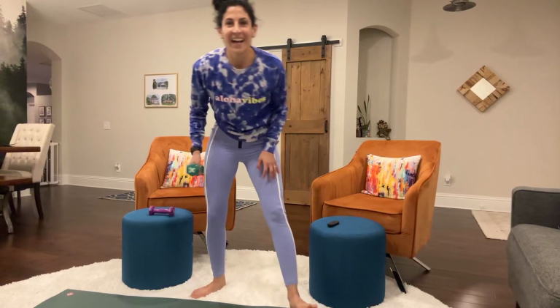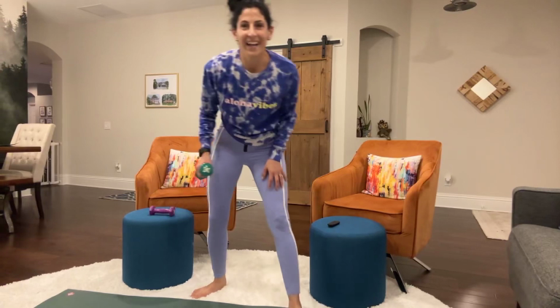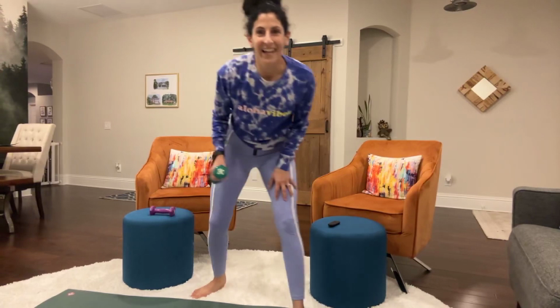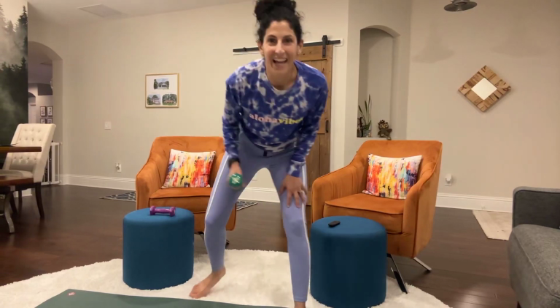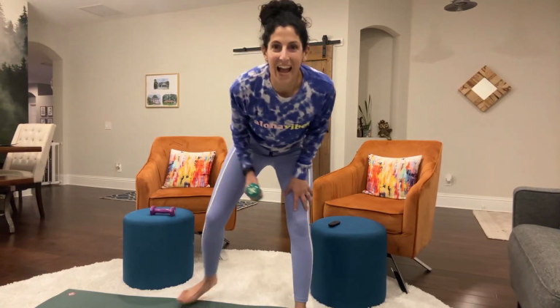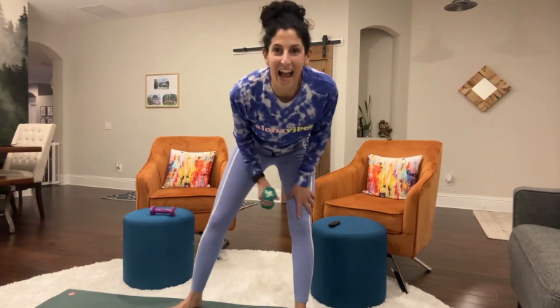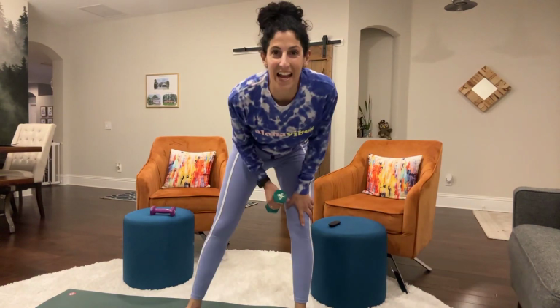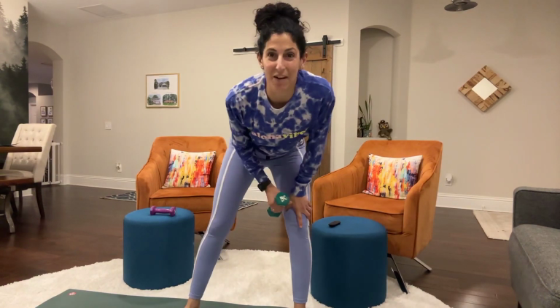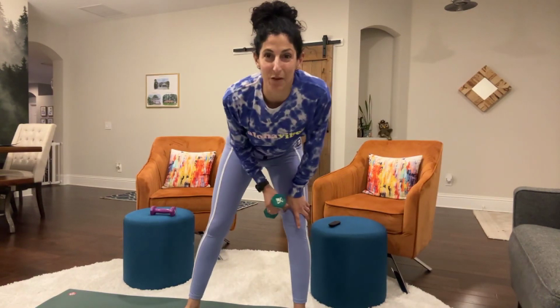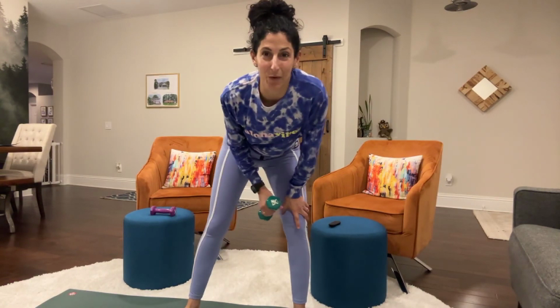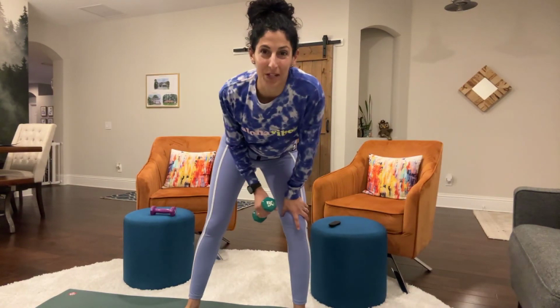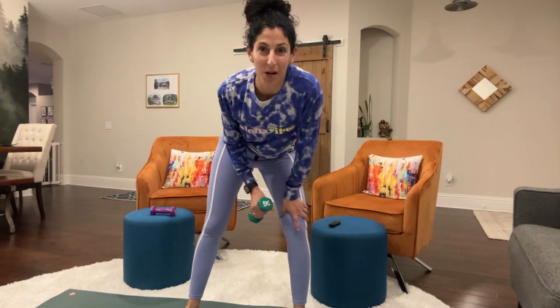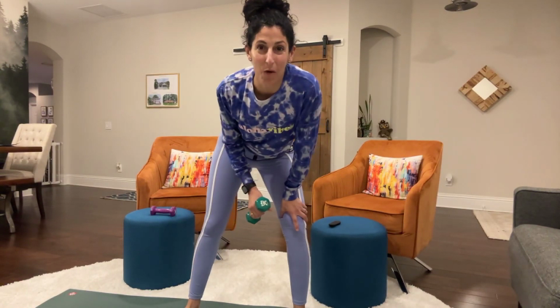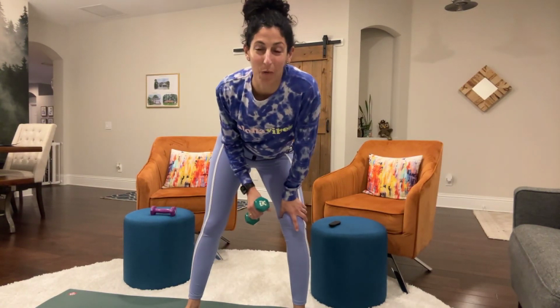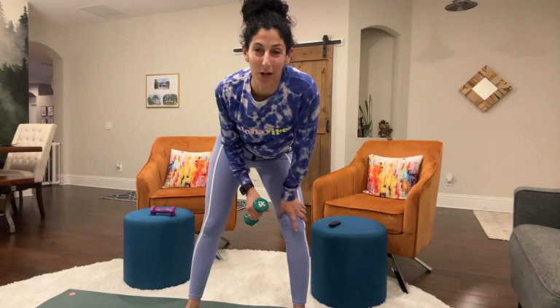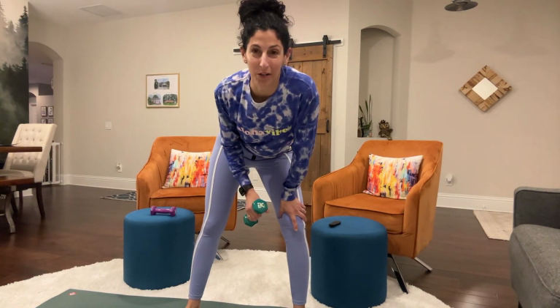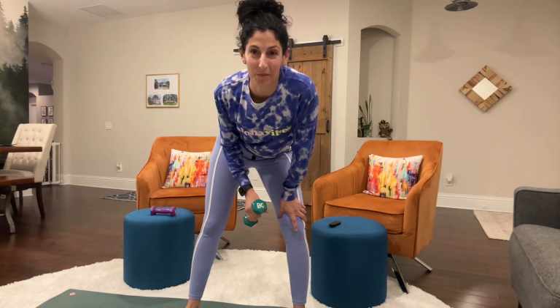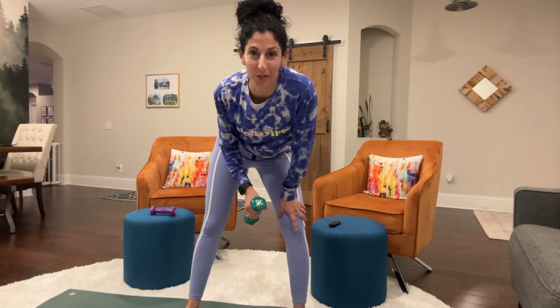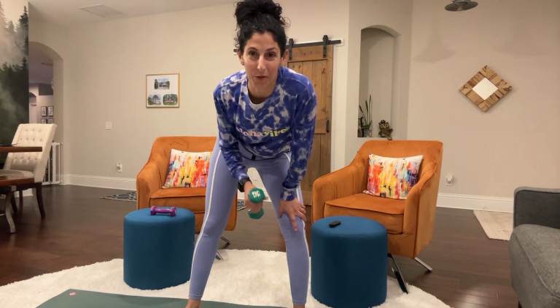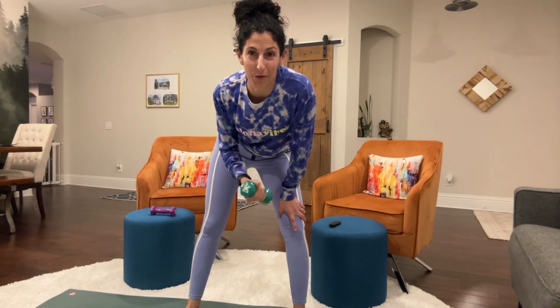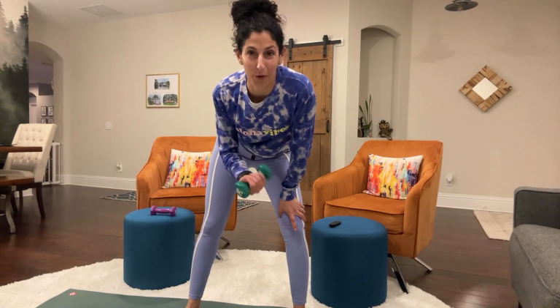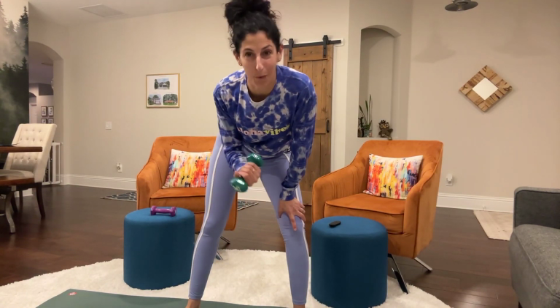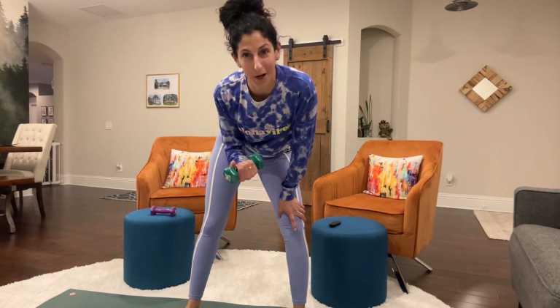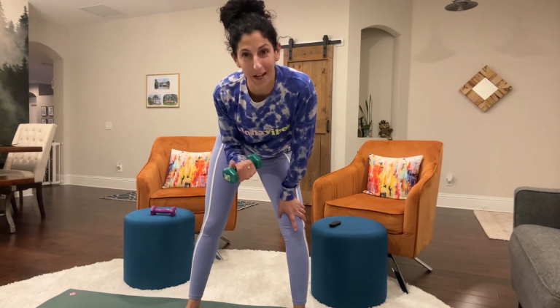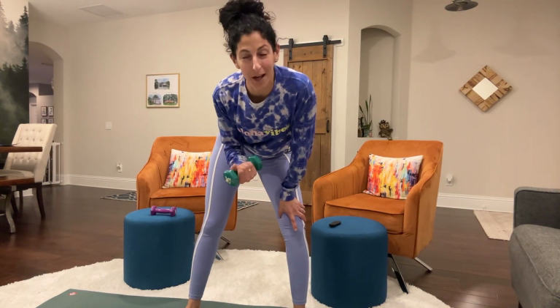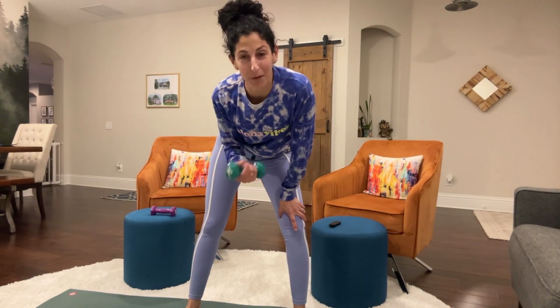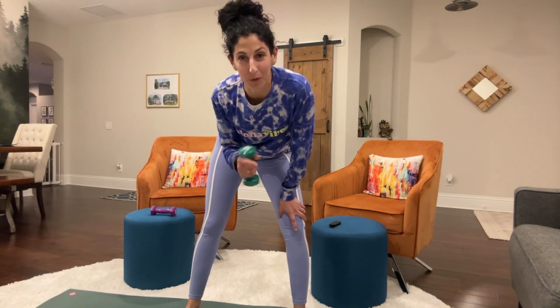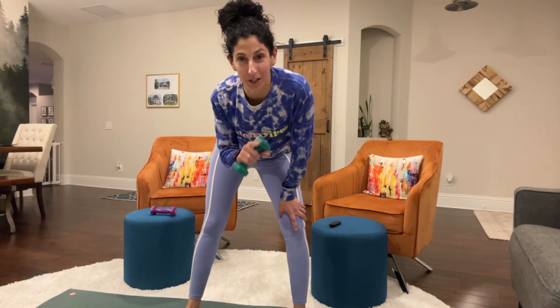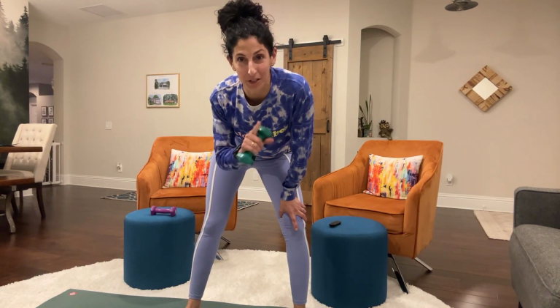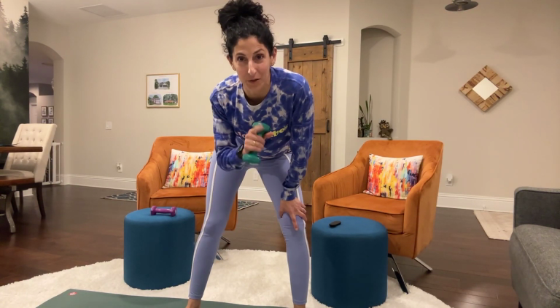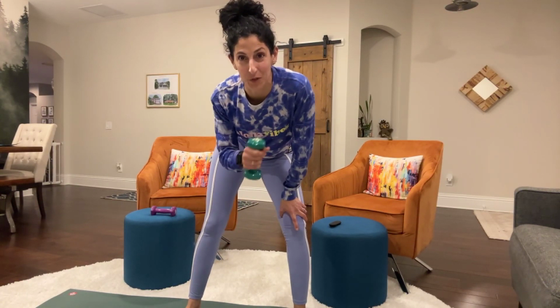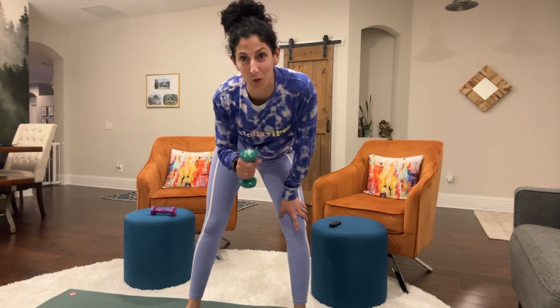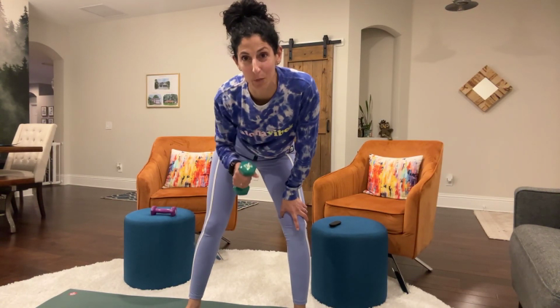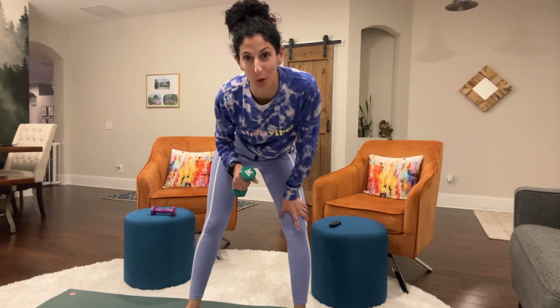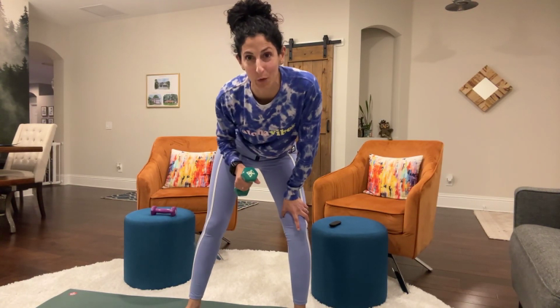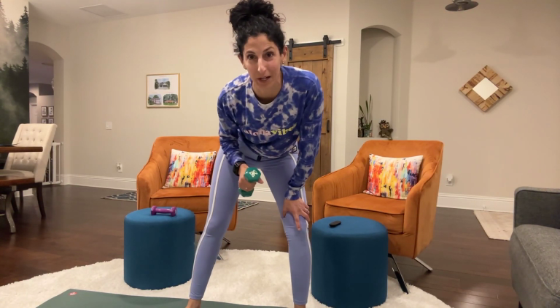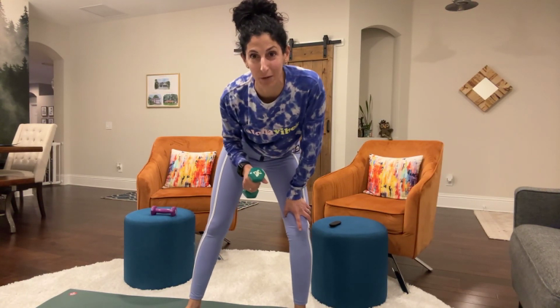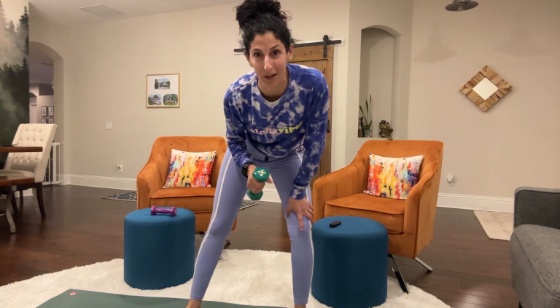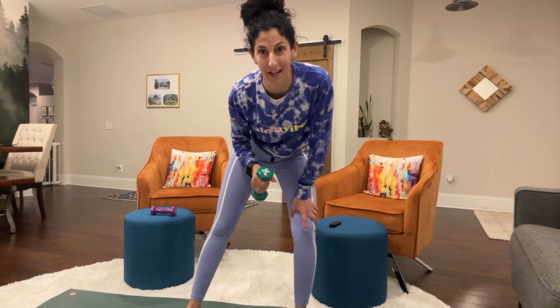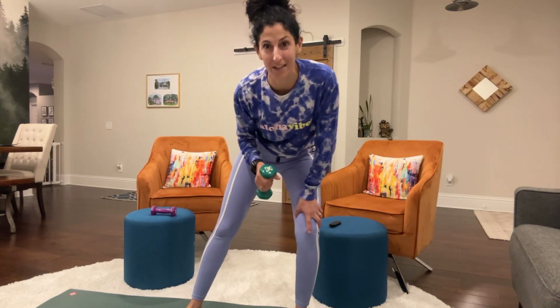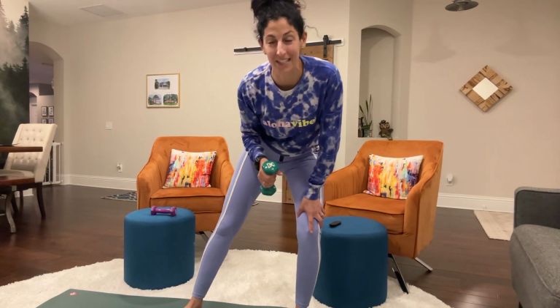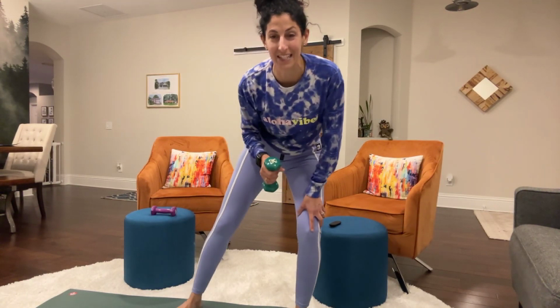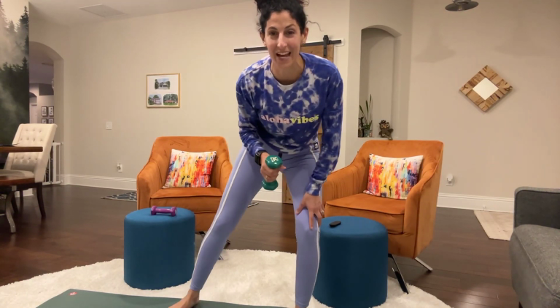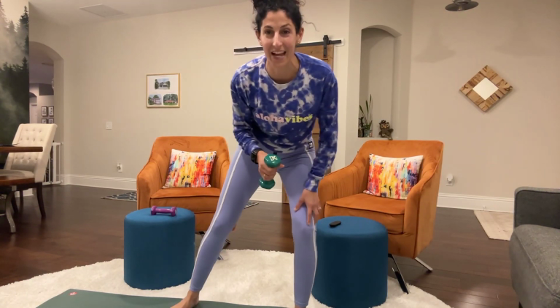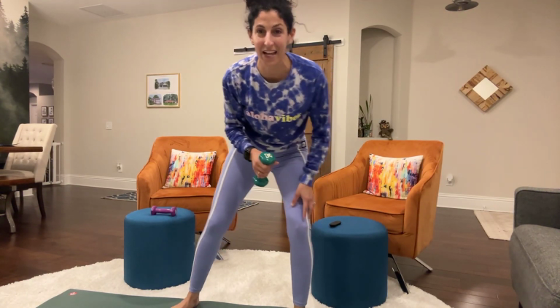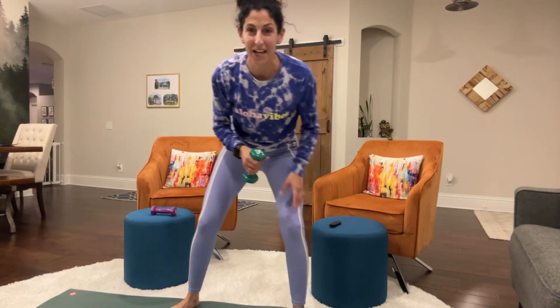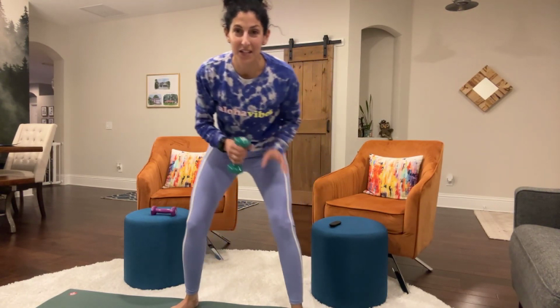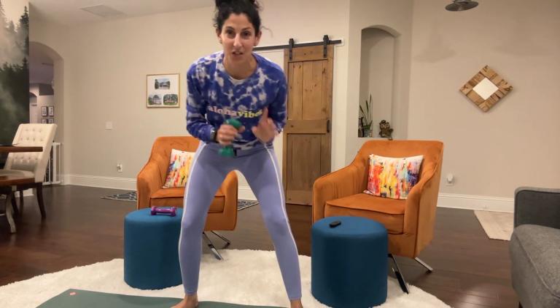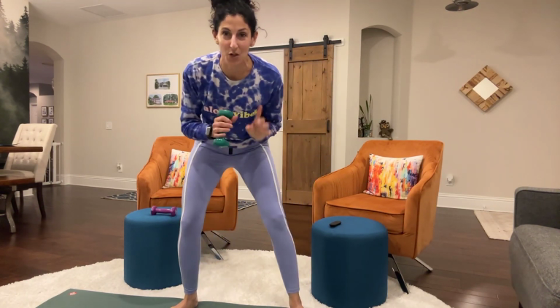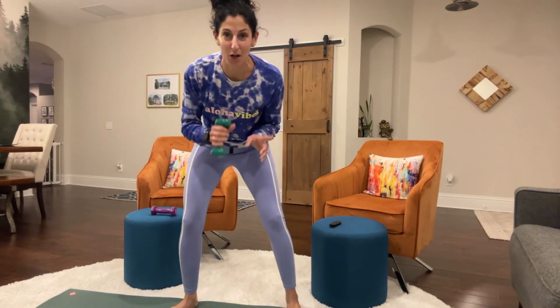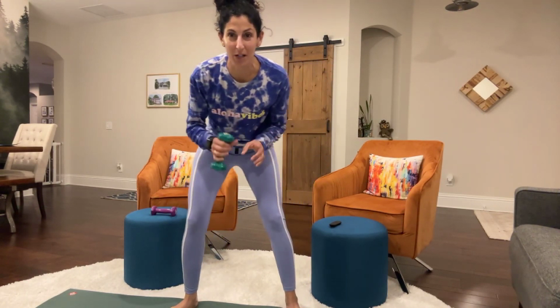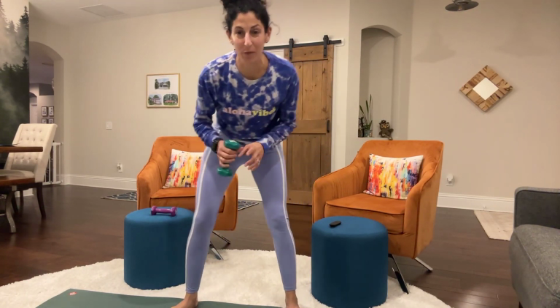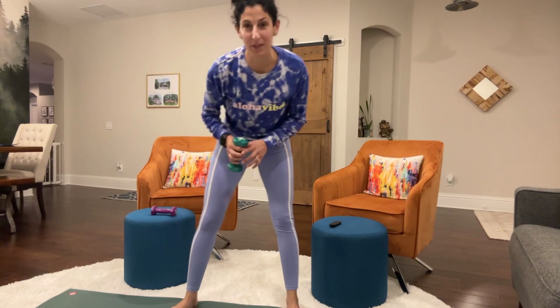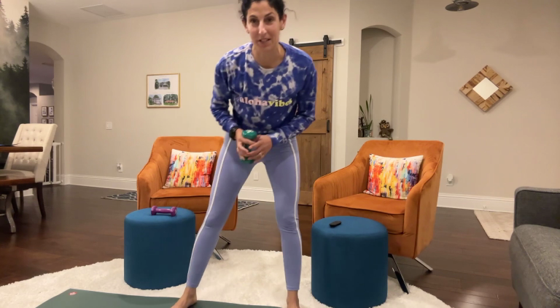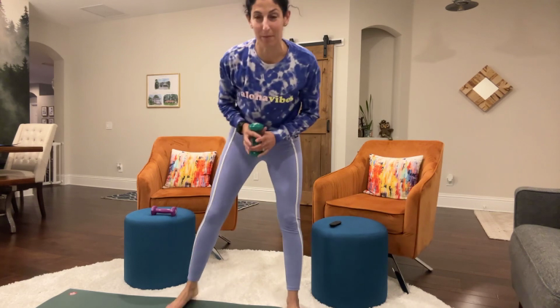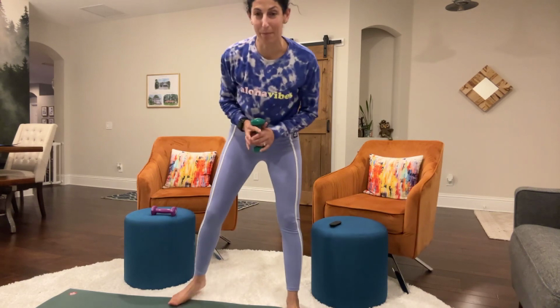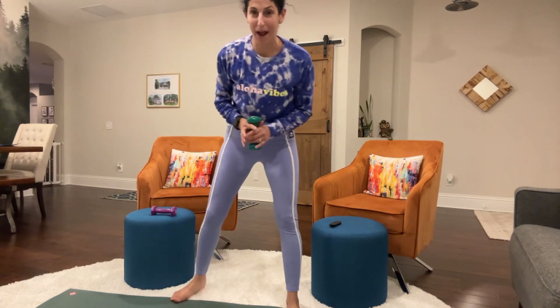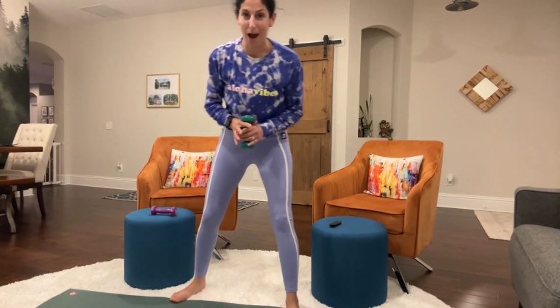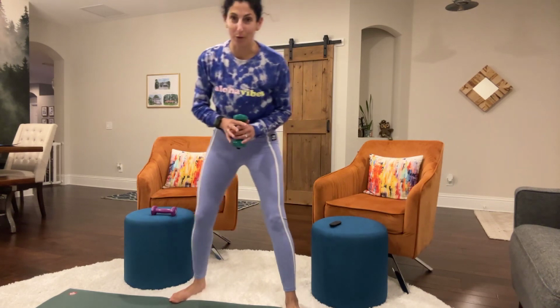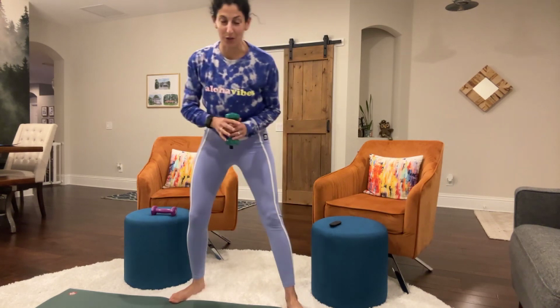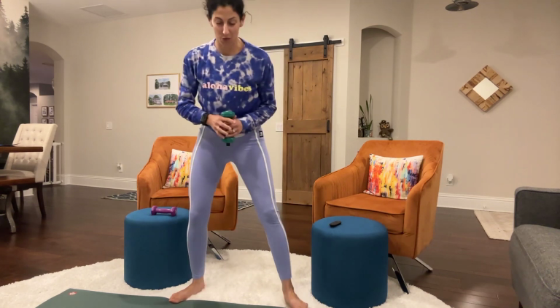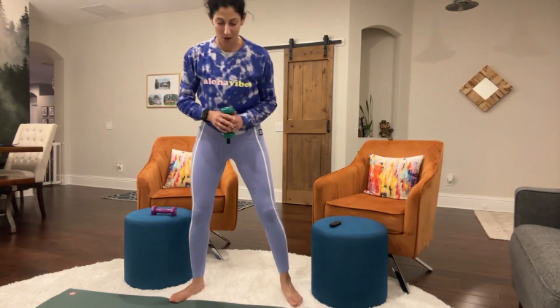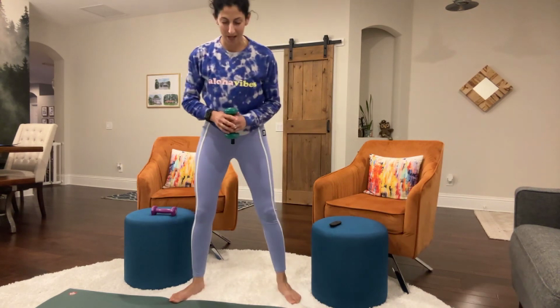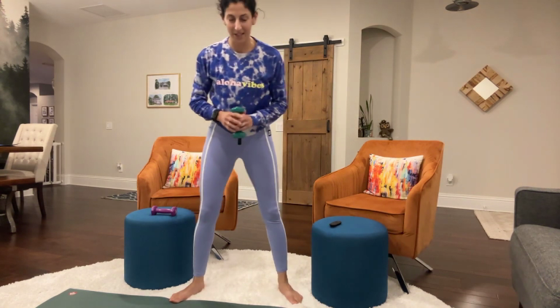Hey everyone, welcome to your workout. We're going to do a super quick workout today, starting with some power squats.